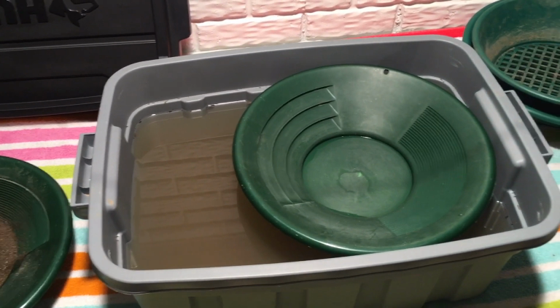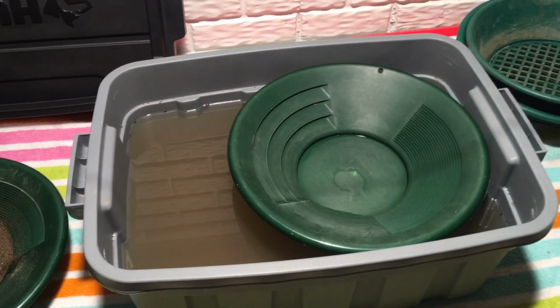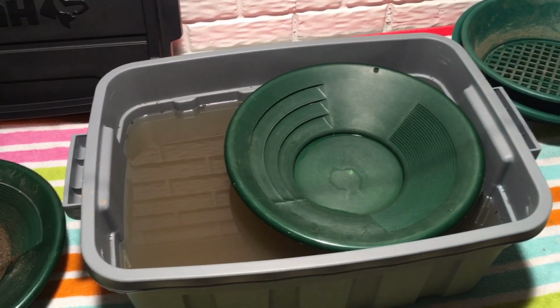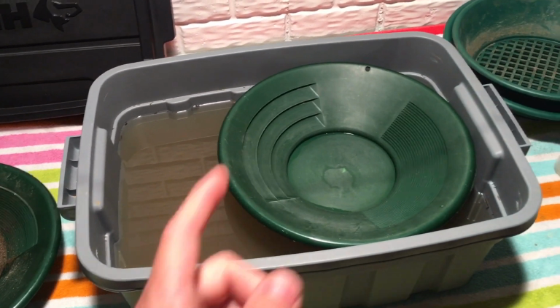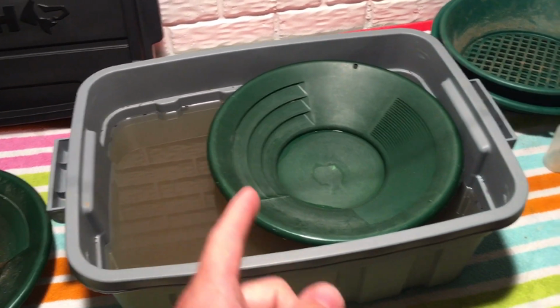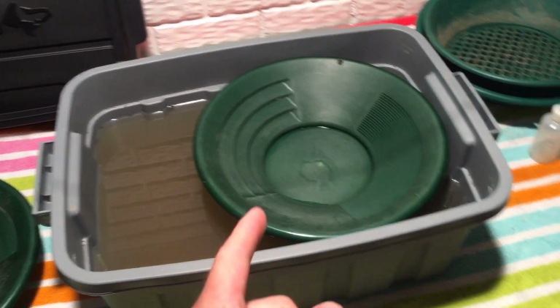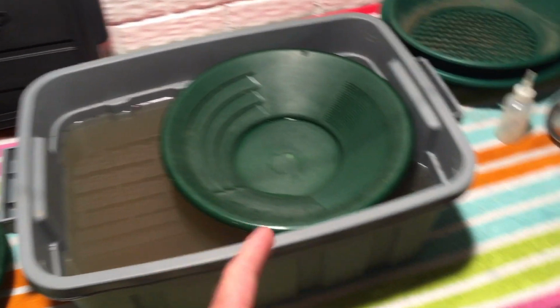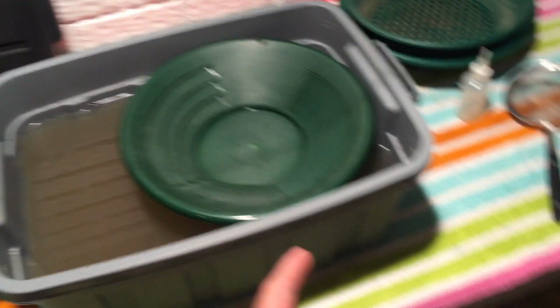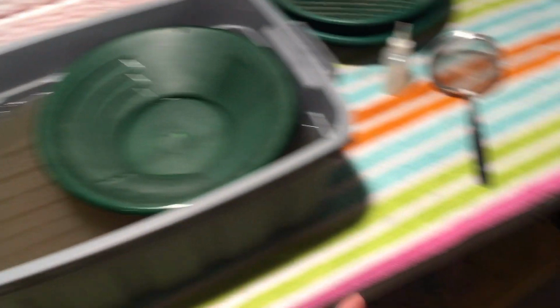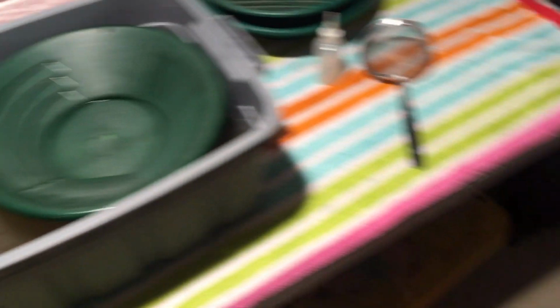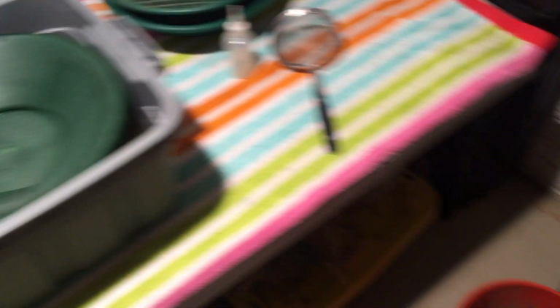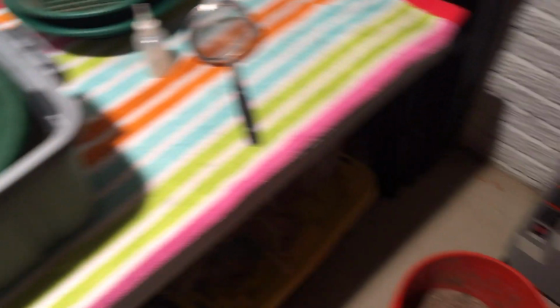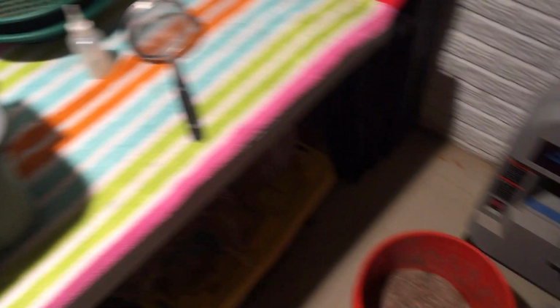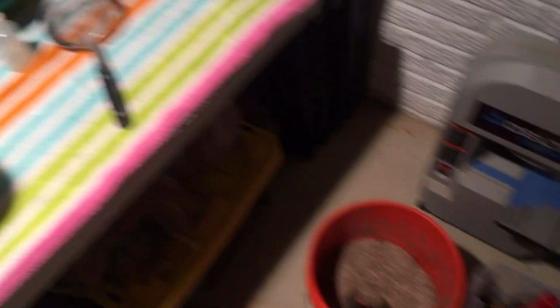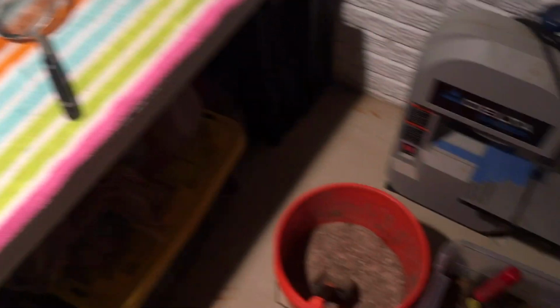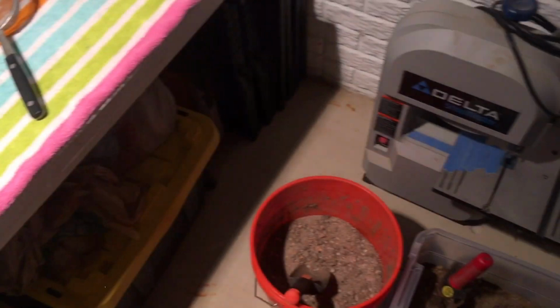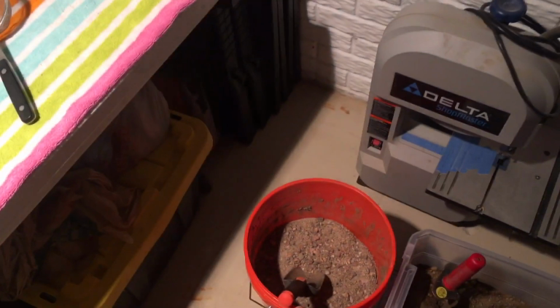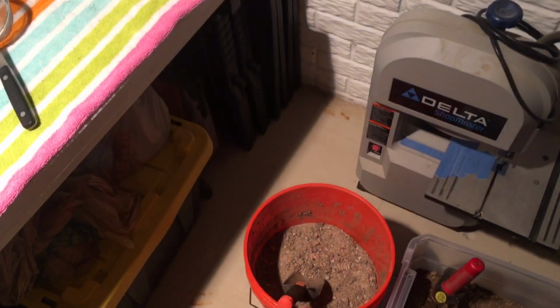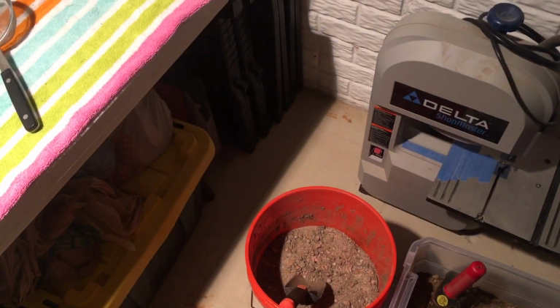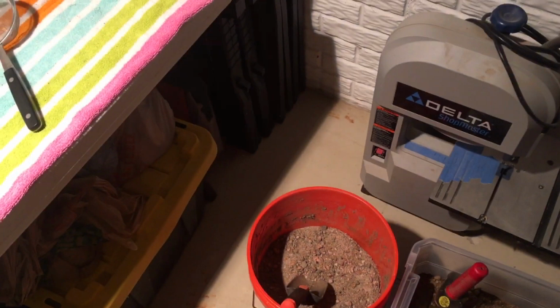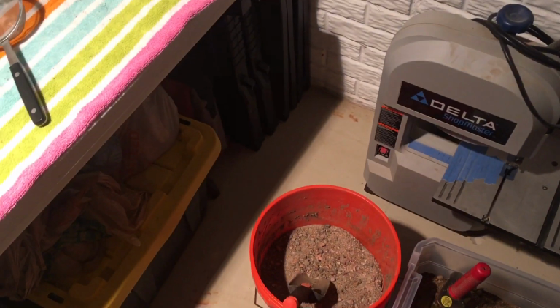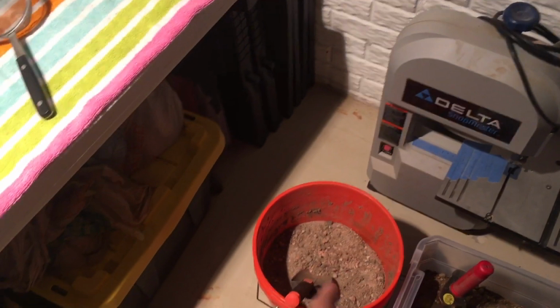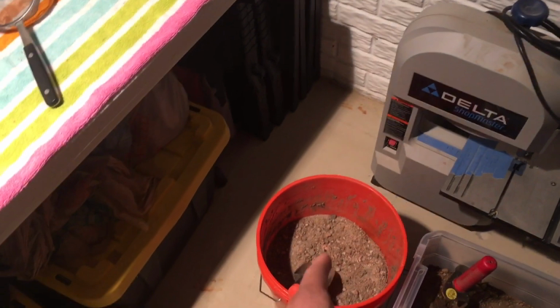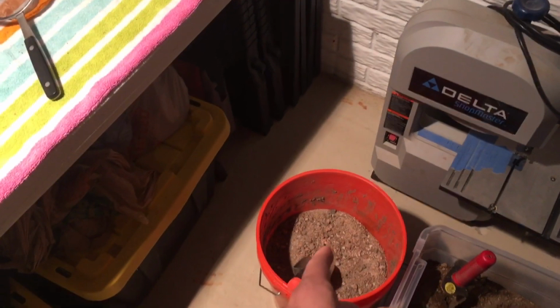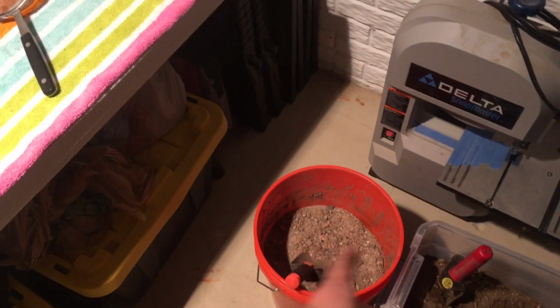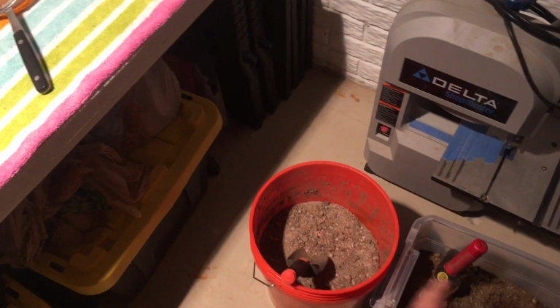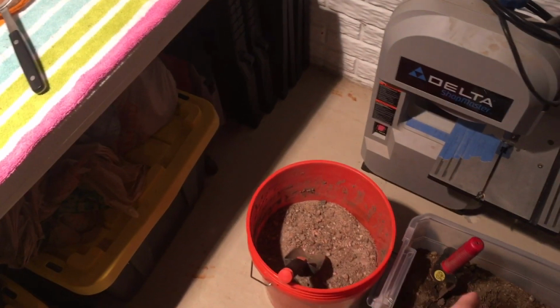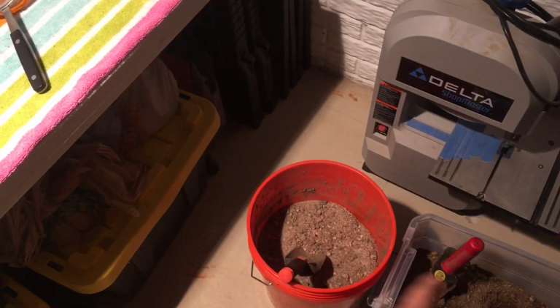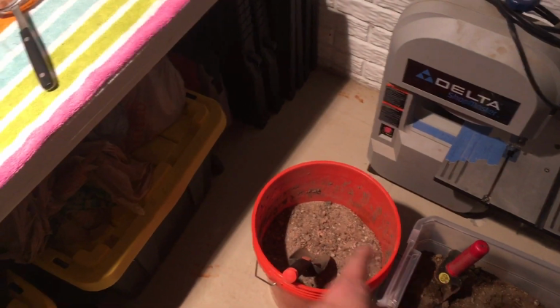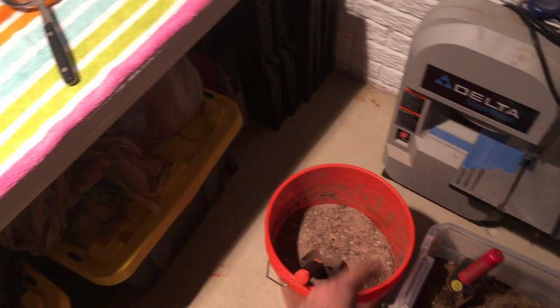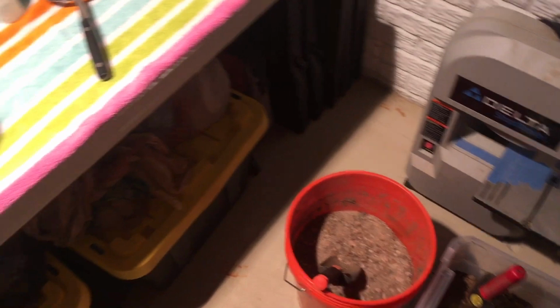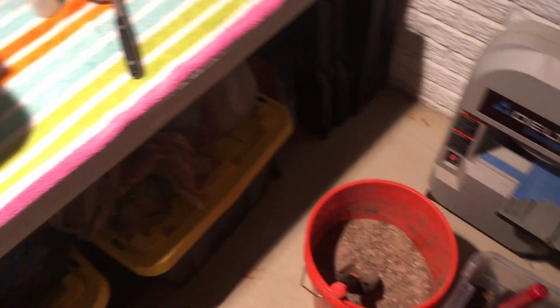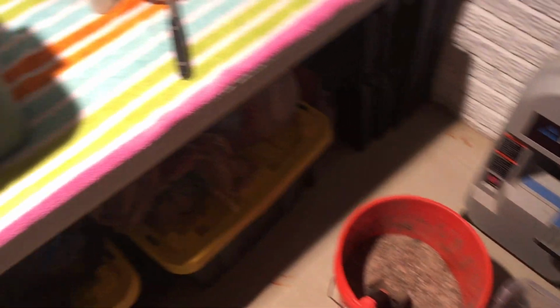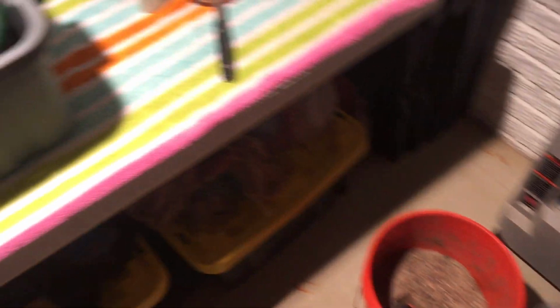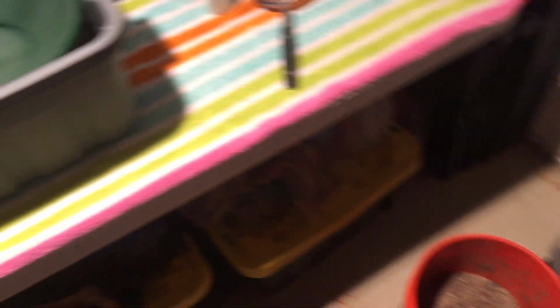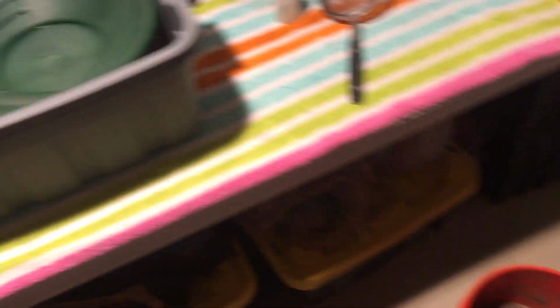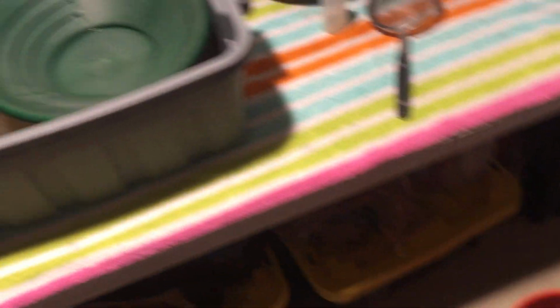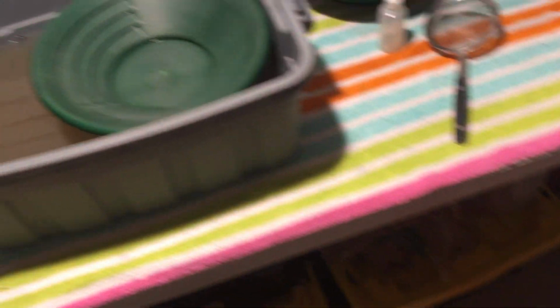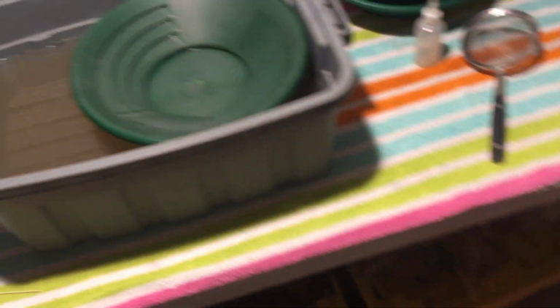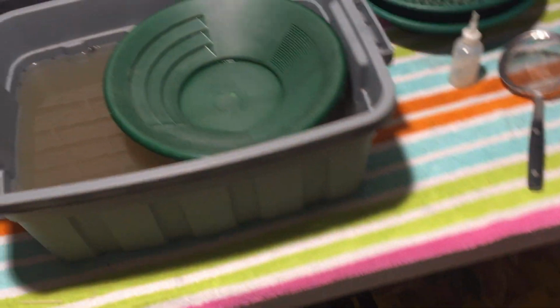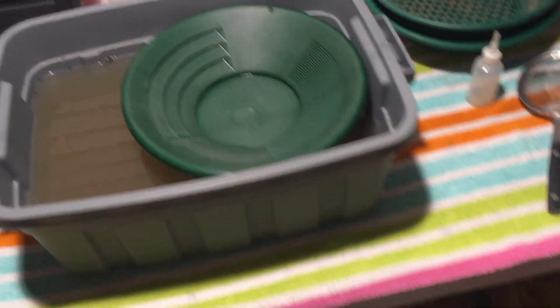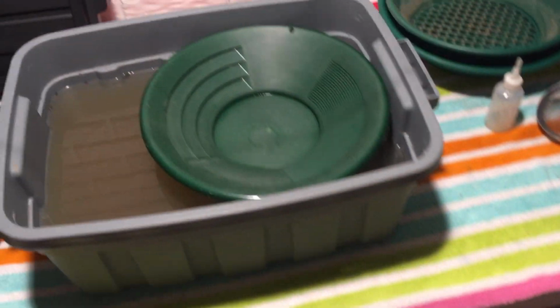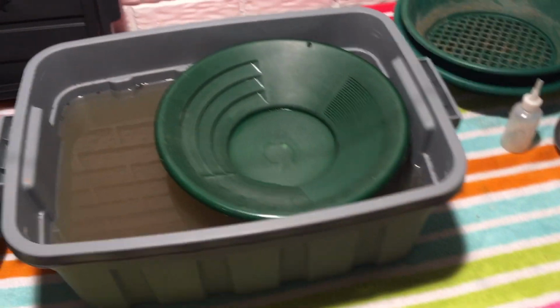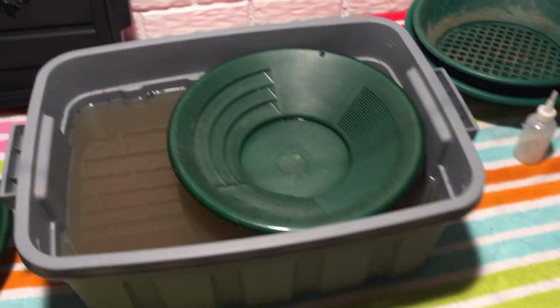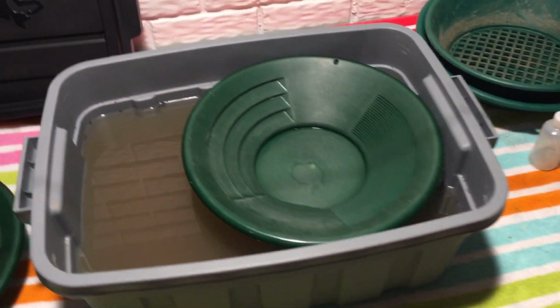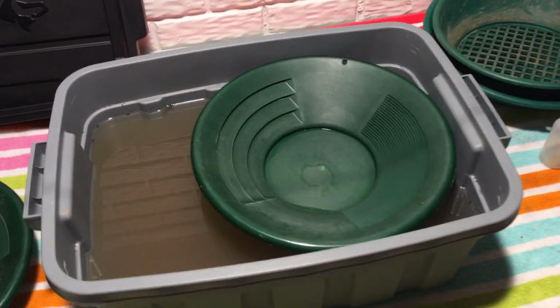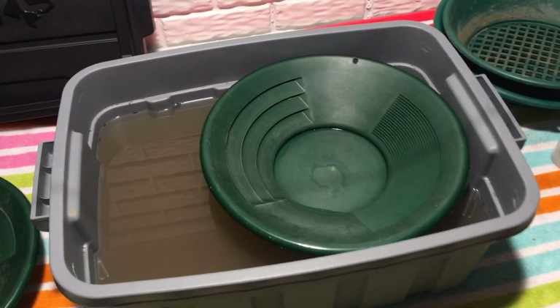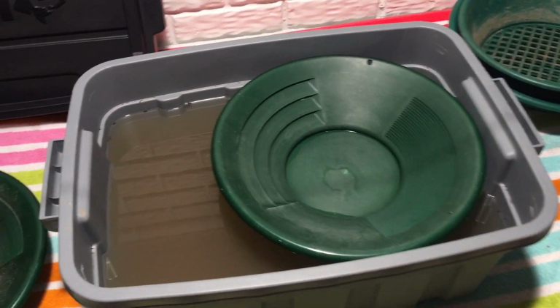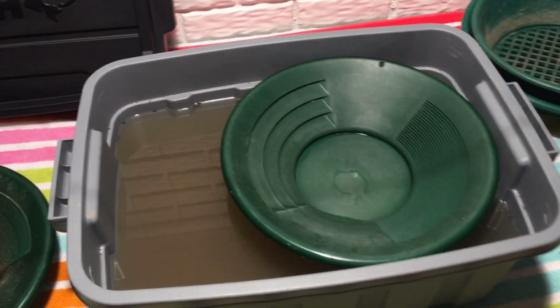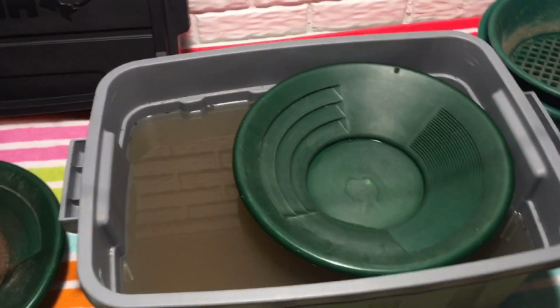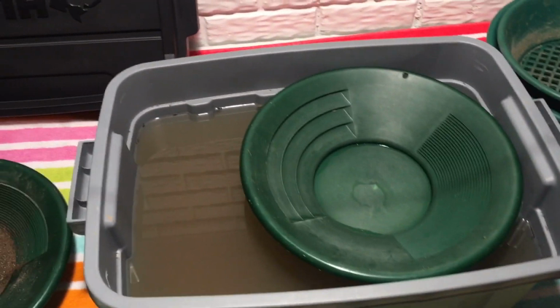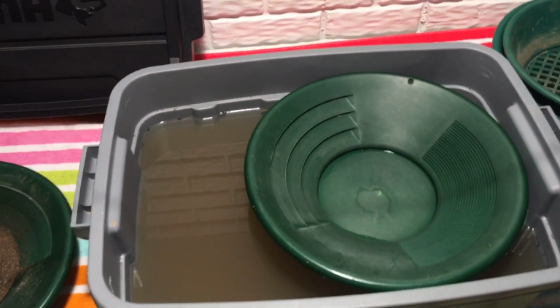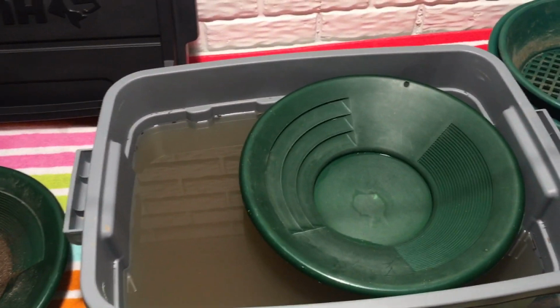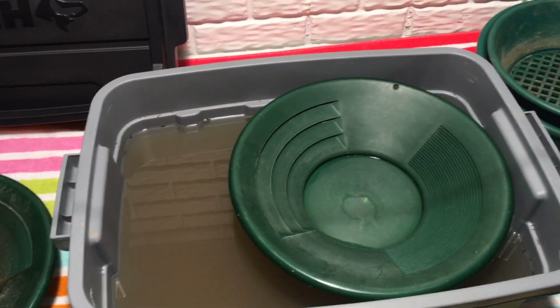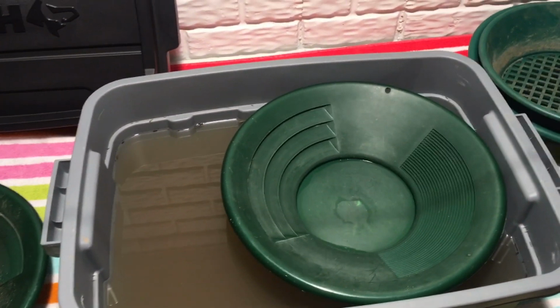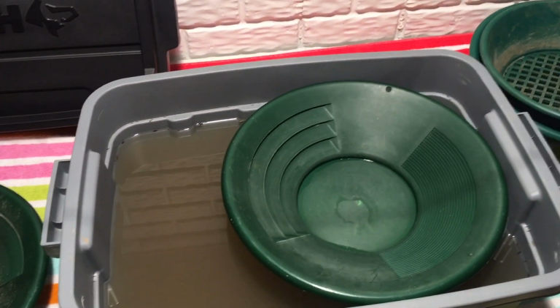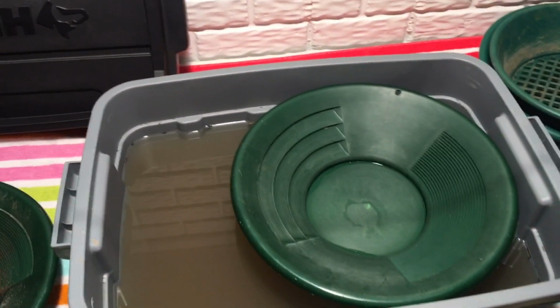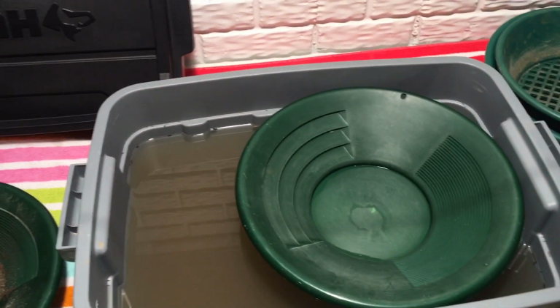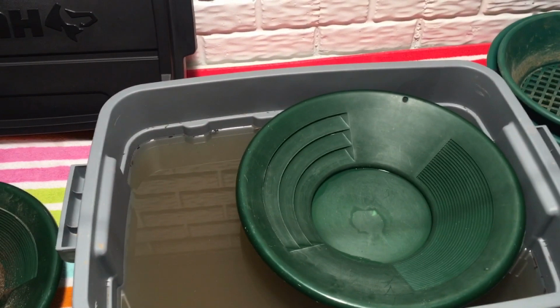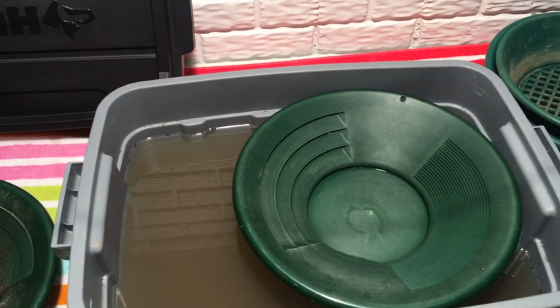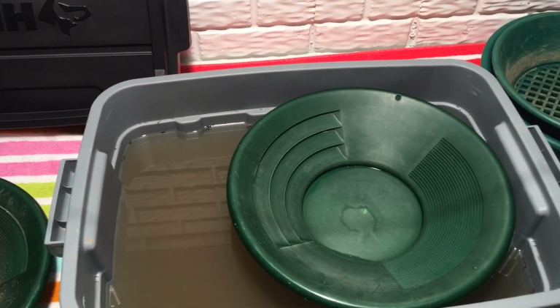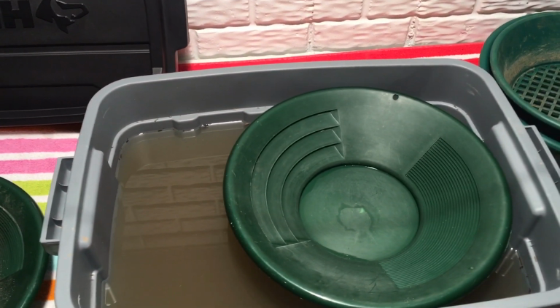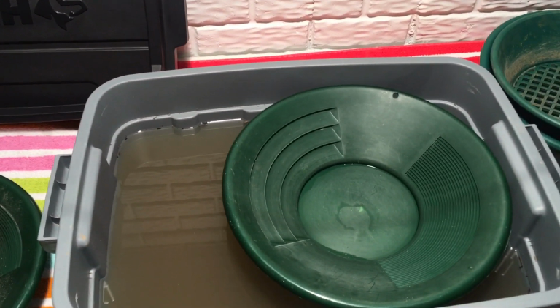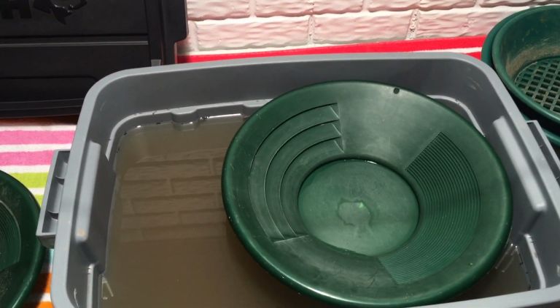I'm going to get into some of this here and we'll get back to you when we have some color in the pan.